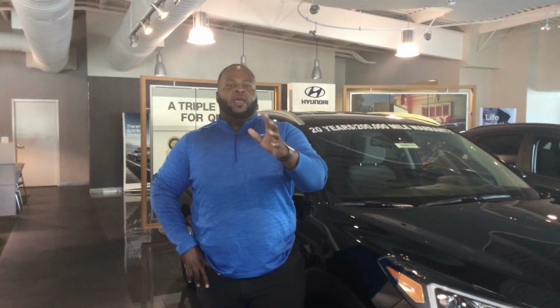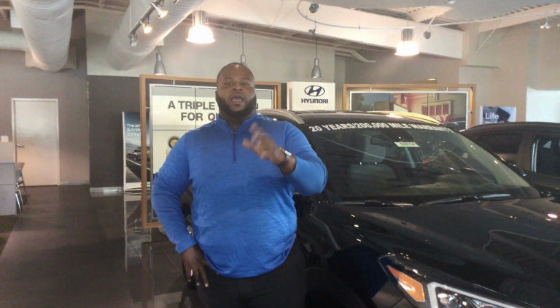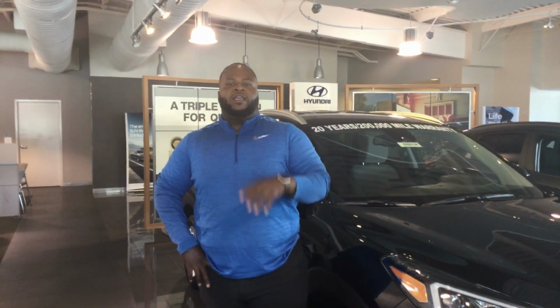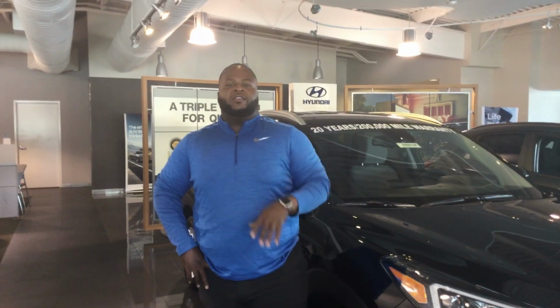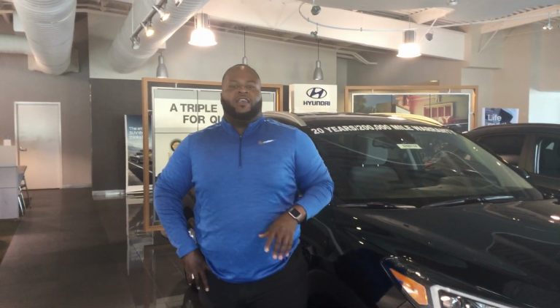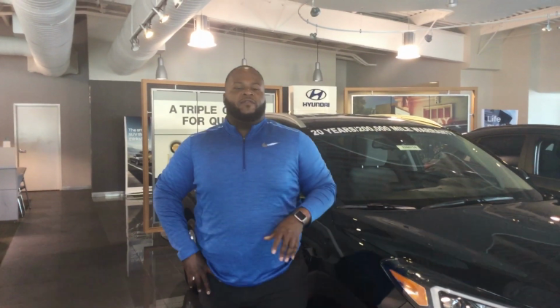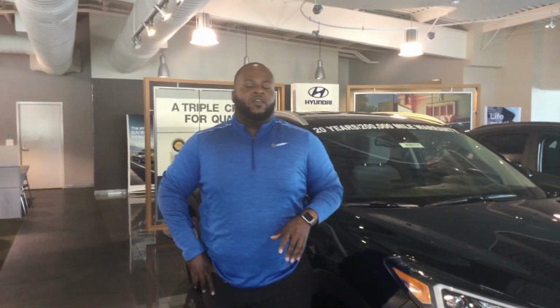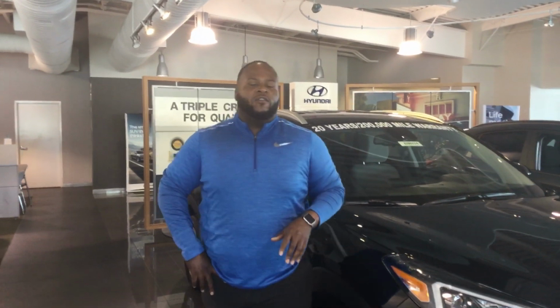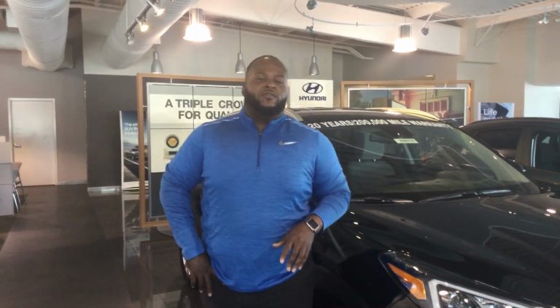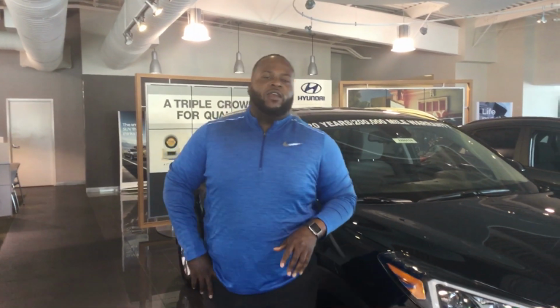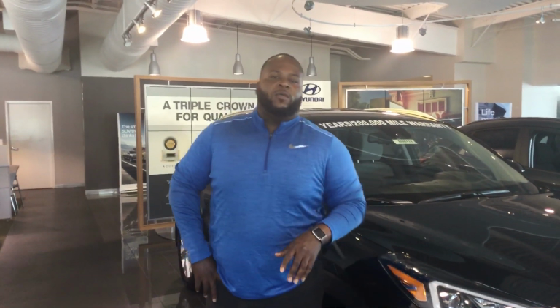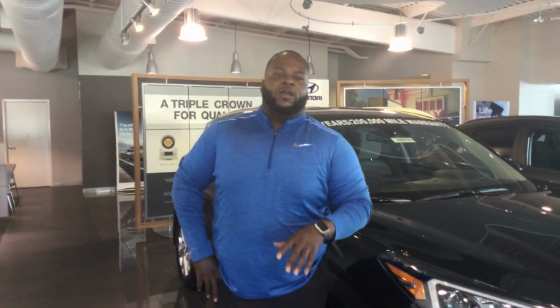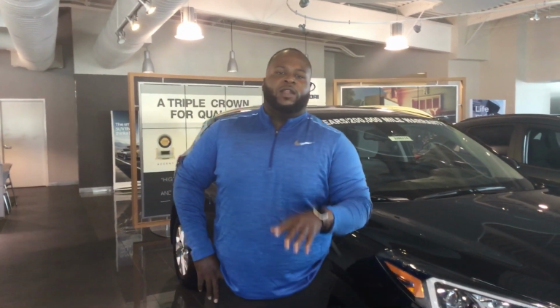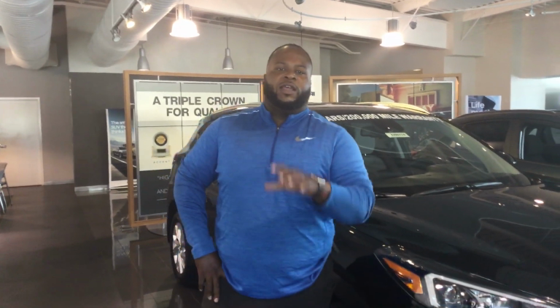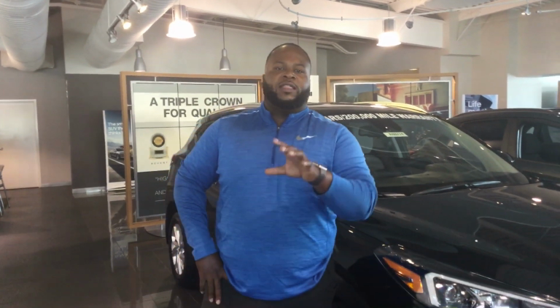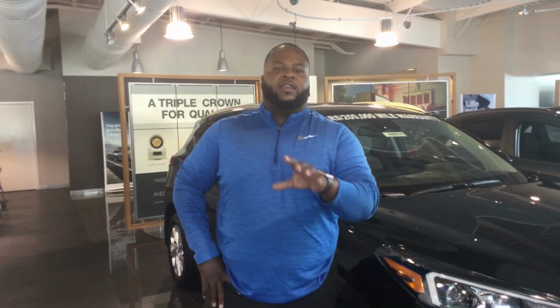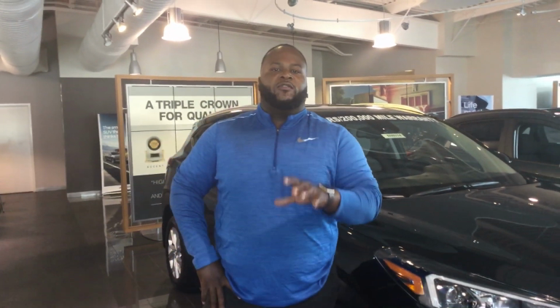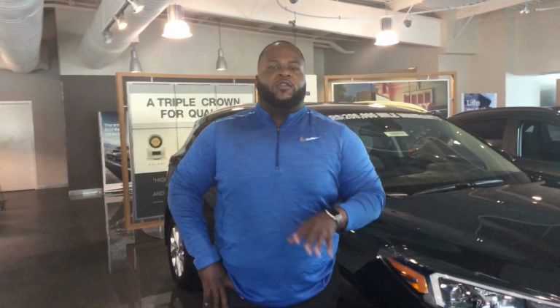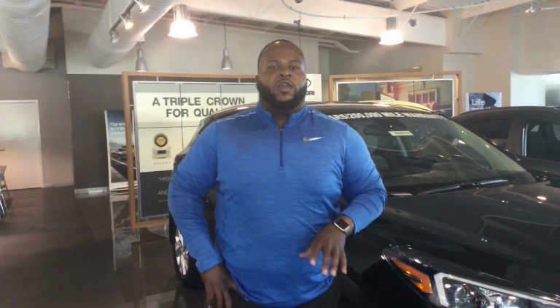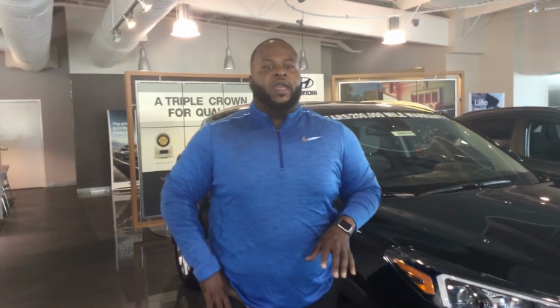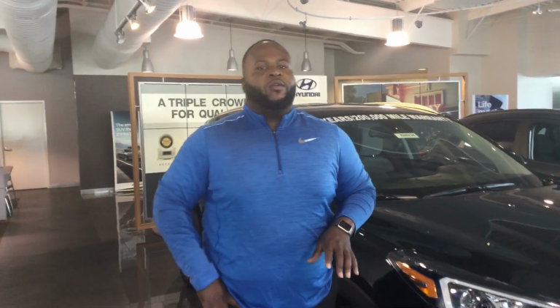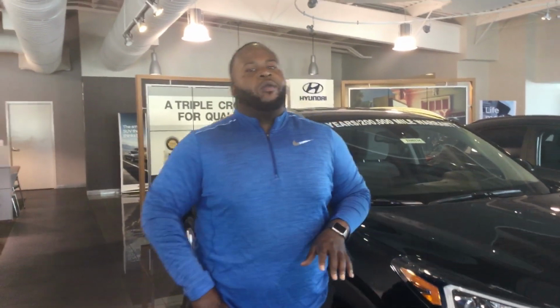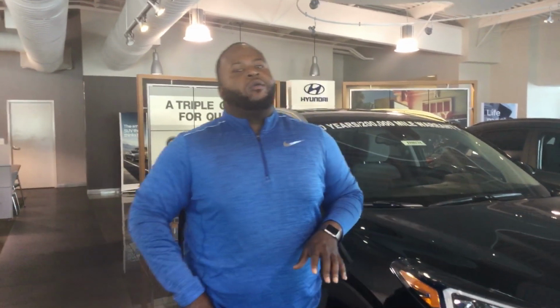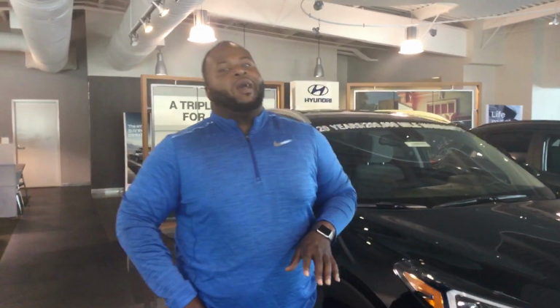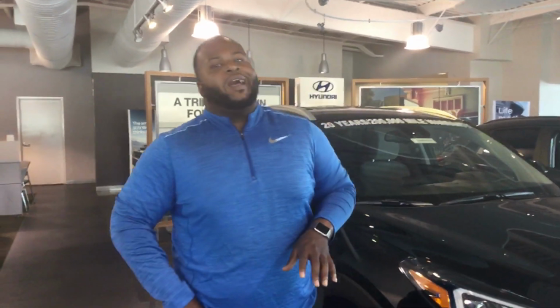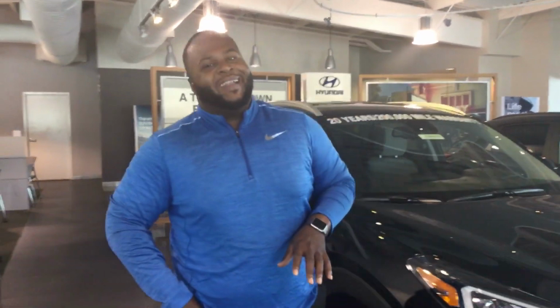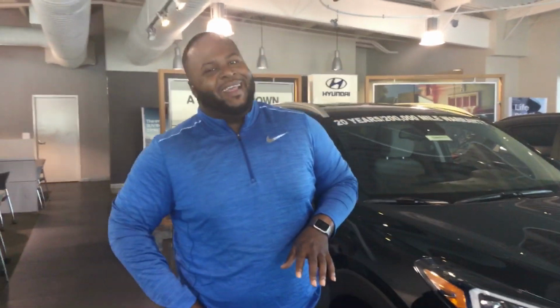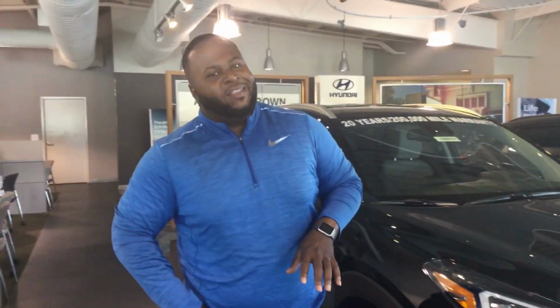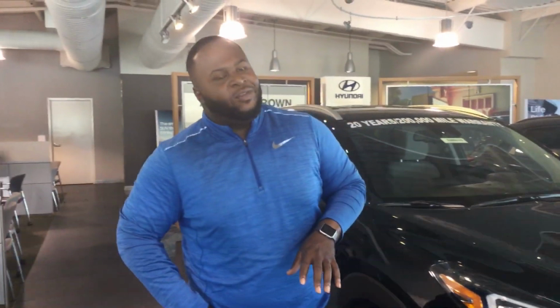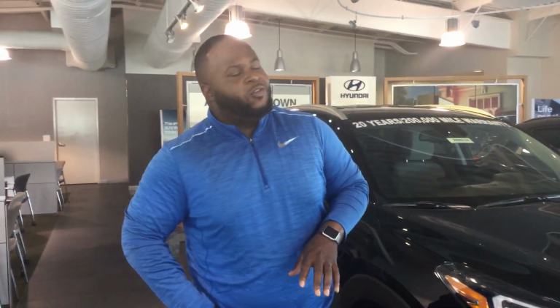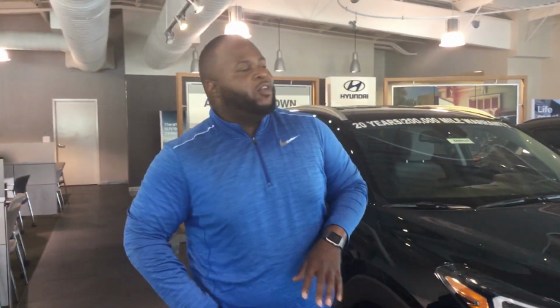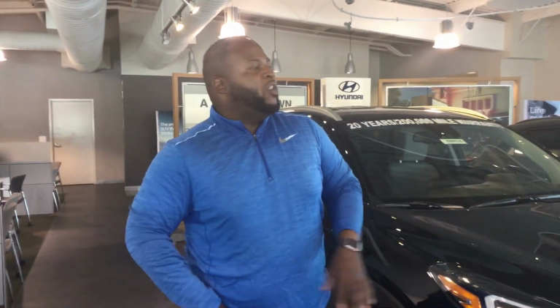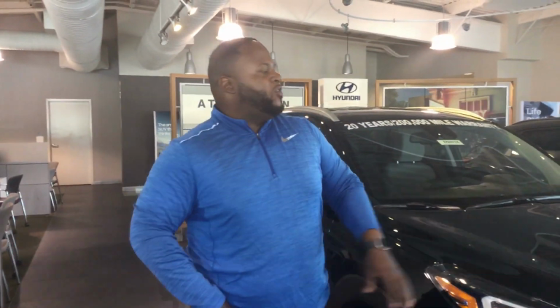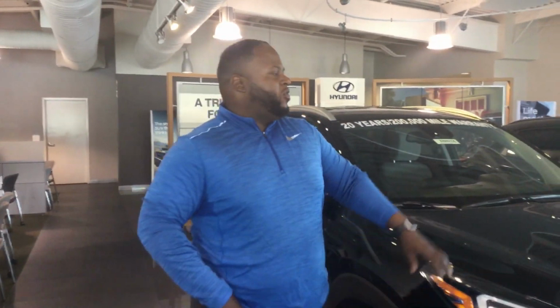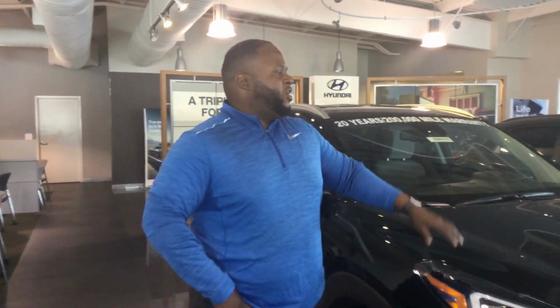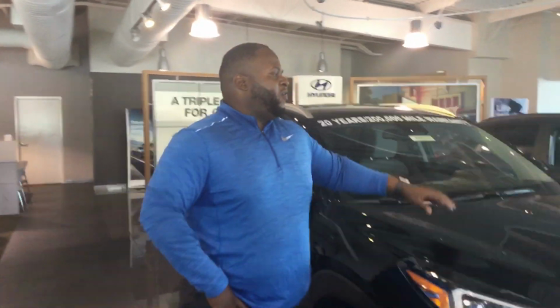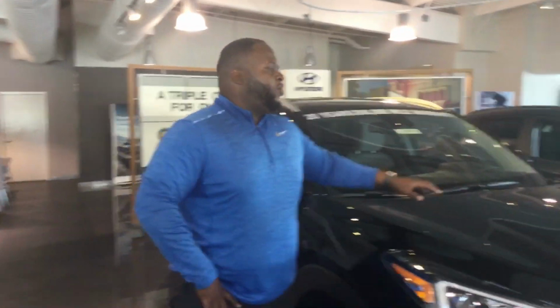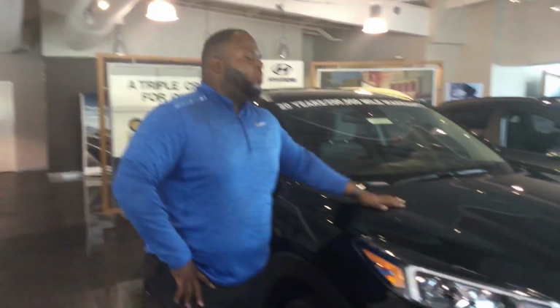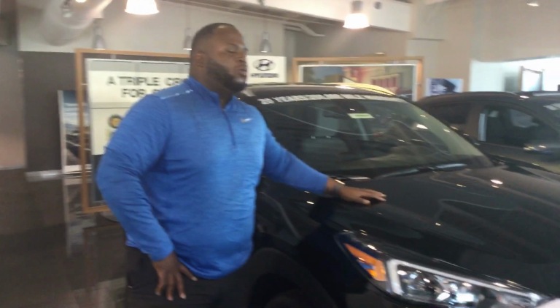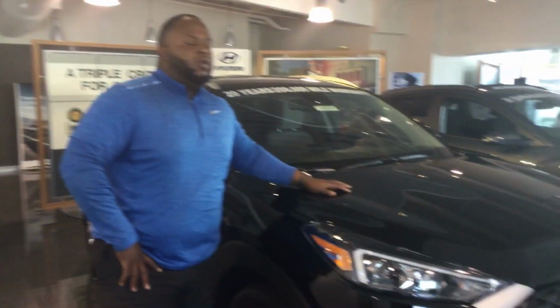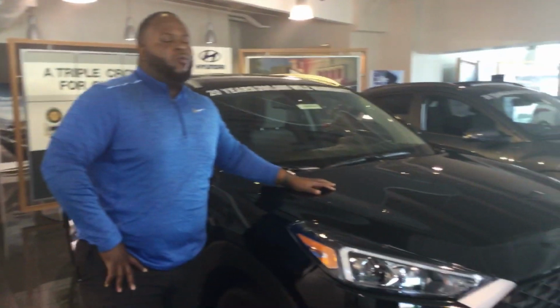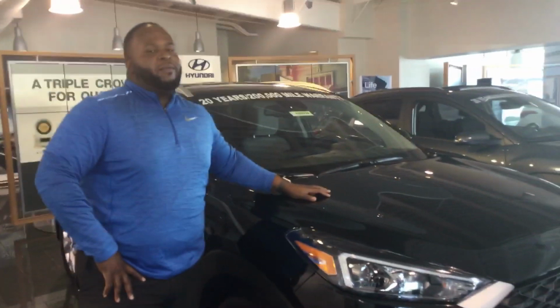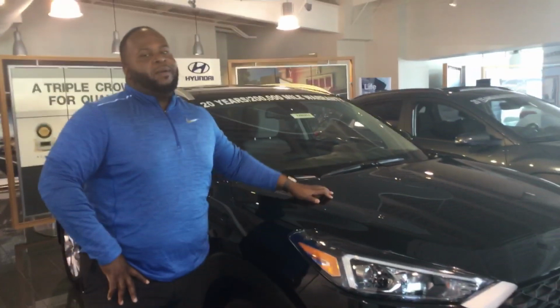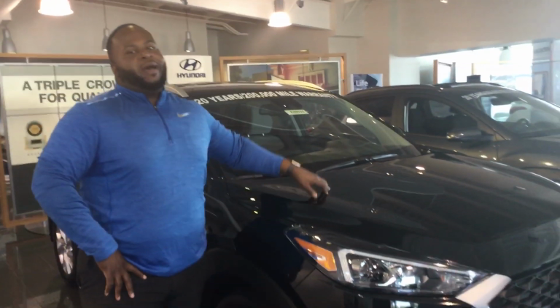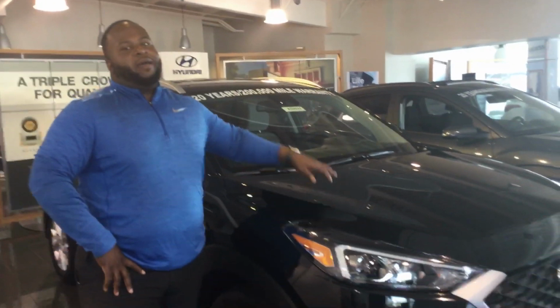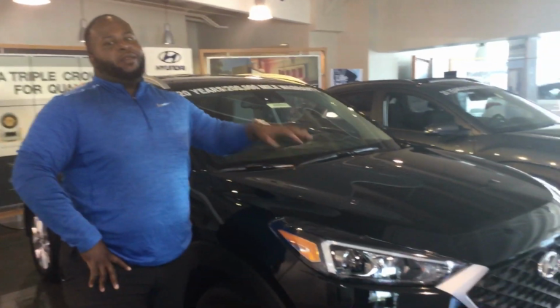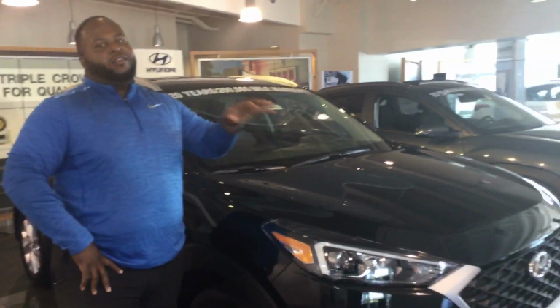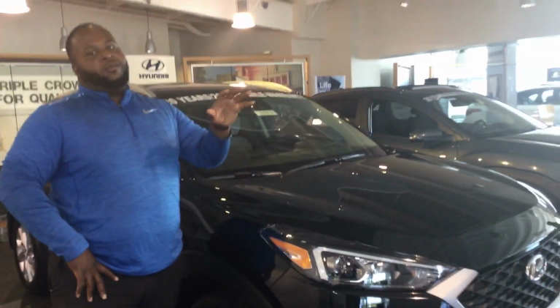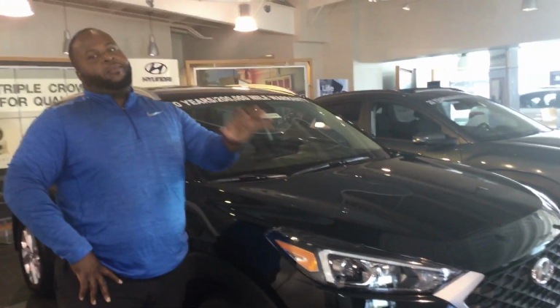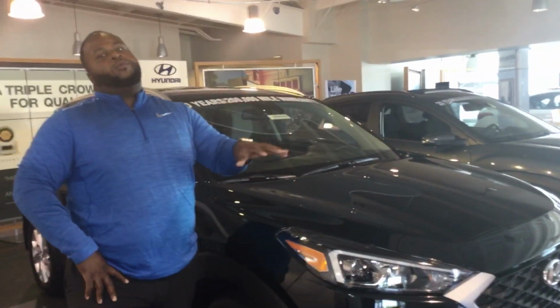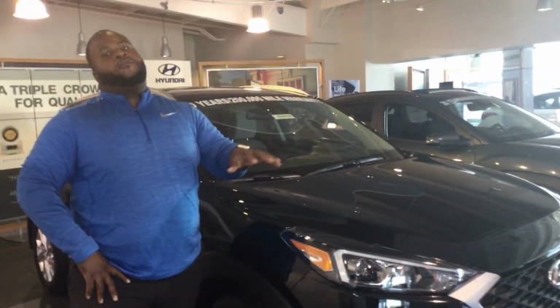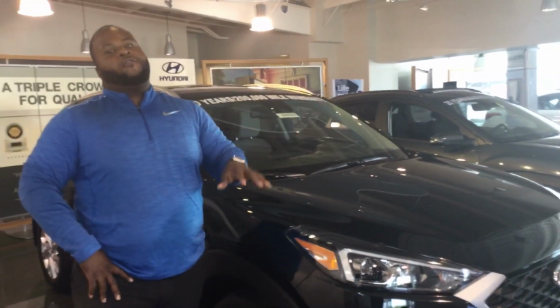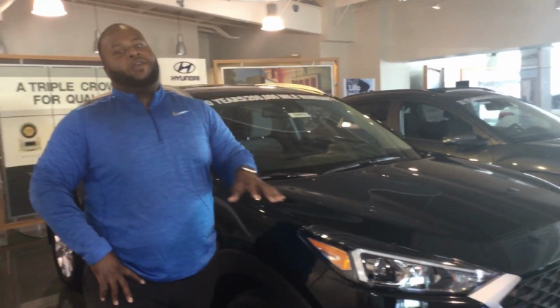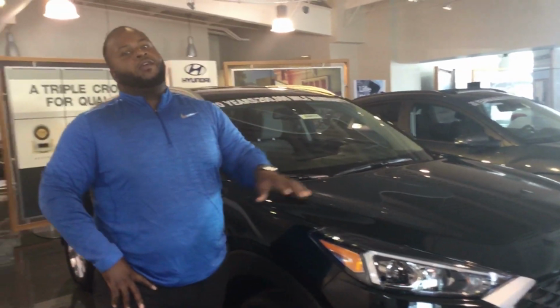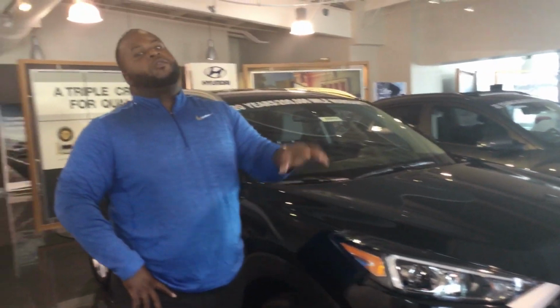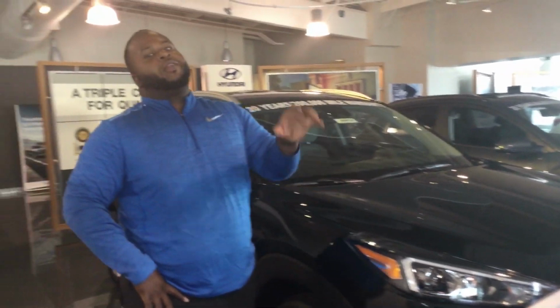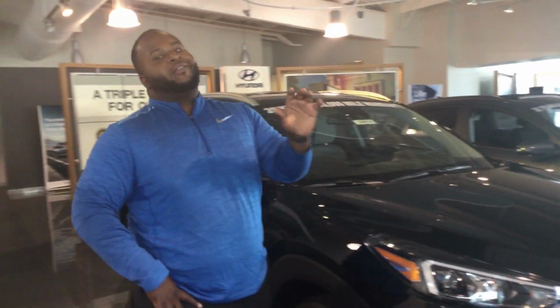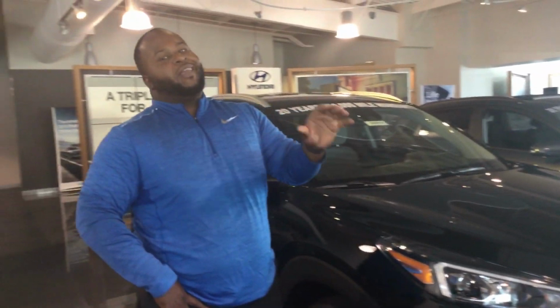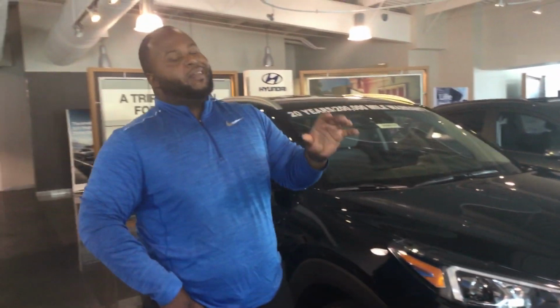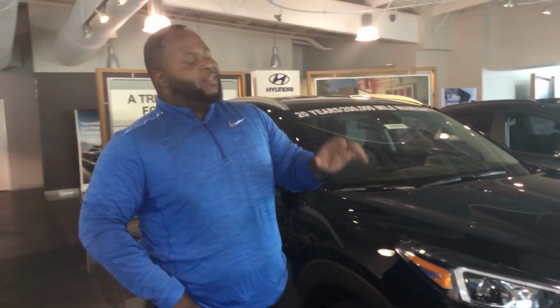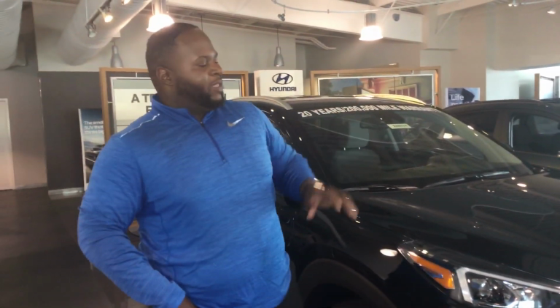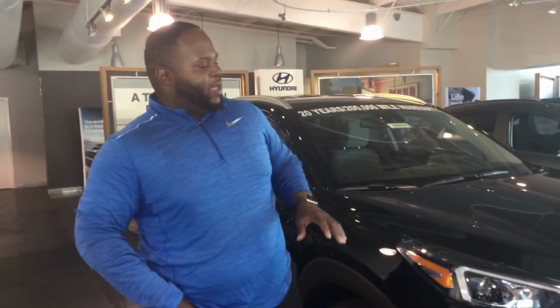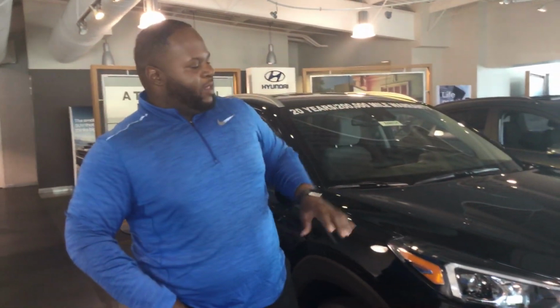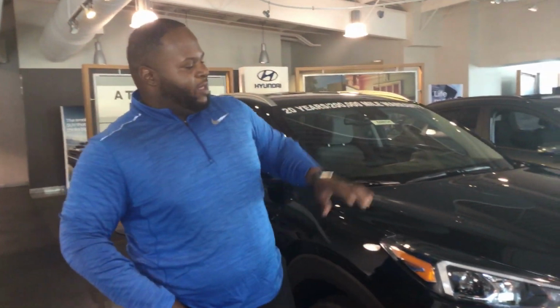Hey, it's Xavier here from Tamron Hyundai. Thank you for your inquiry on the Hyundai Tucson. As you see, I have one pulled up right behind me. It's a beautiful vehicle. Let's take a look at it.